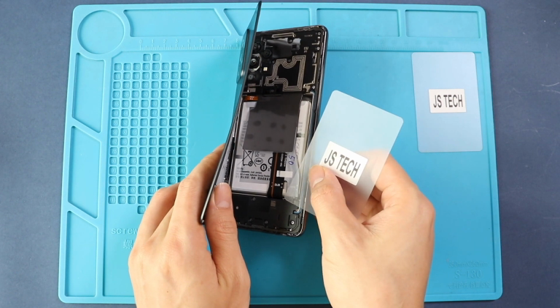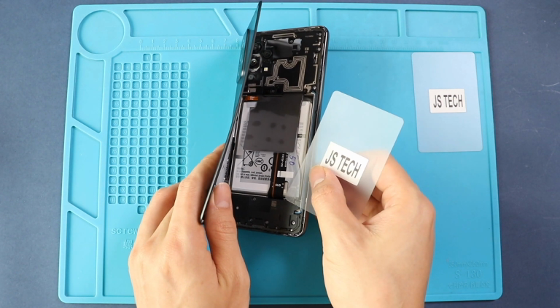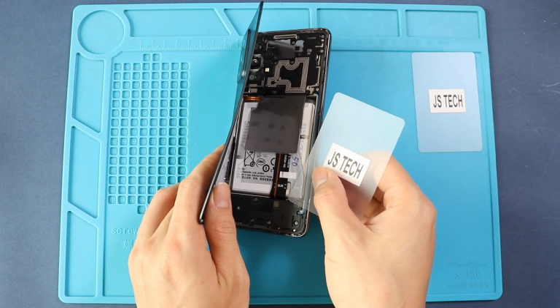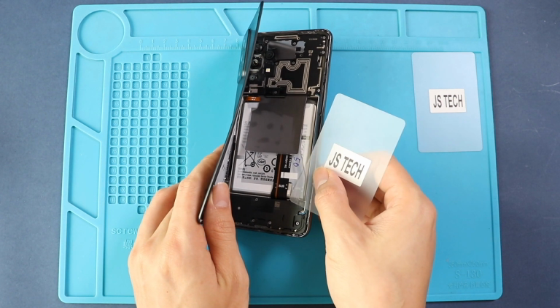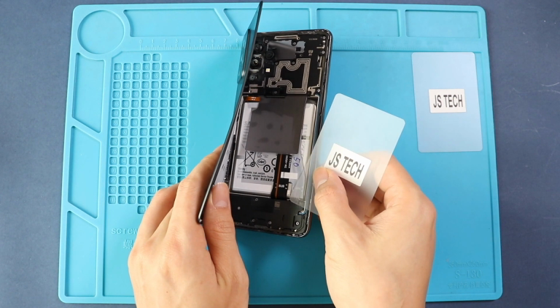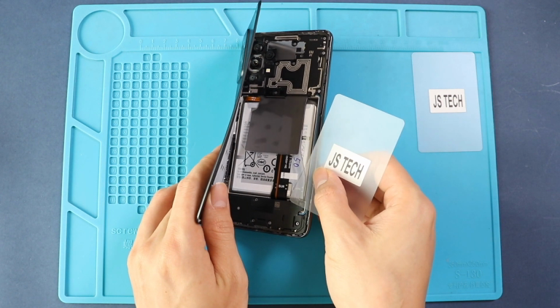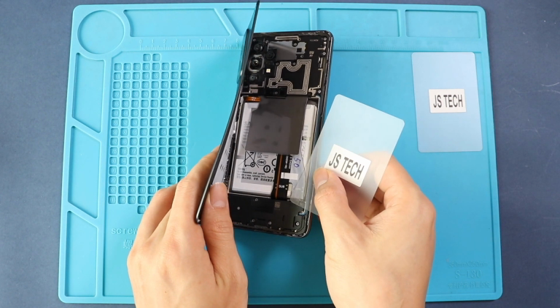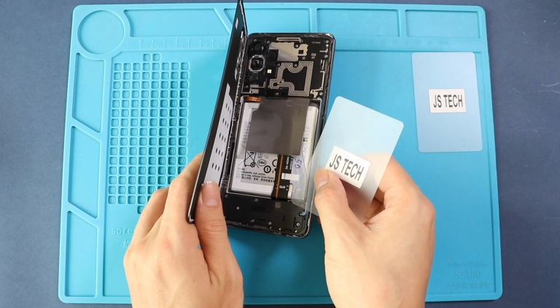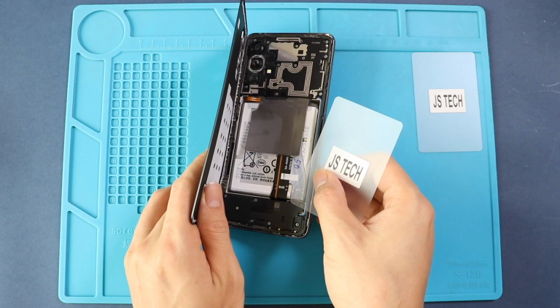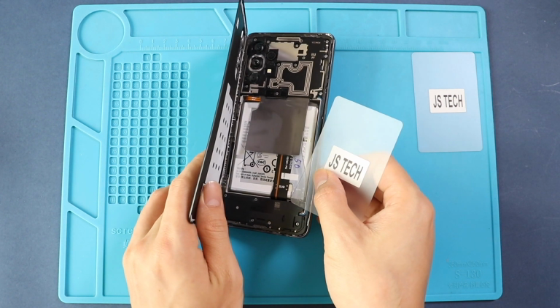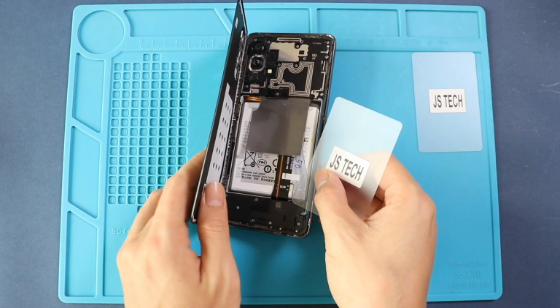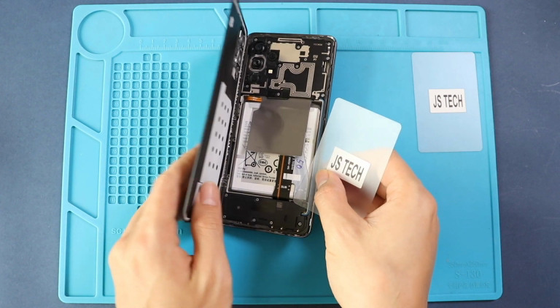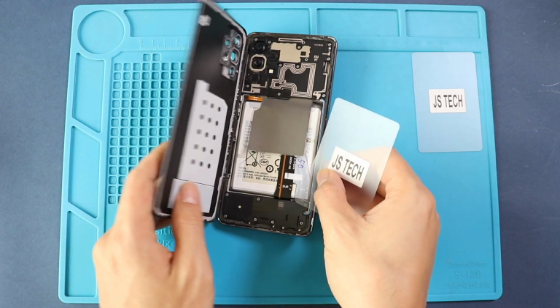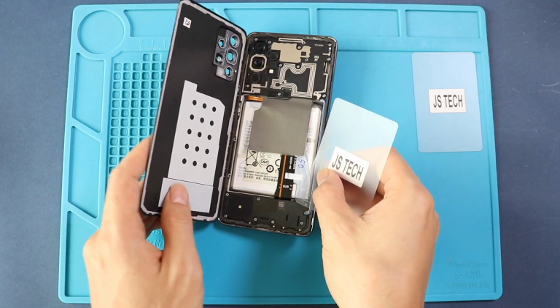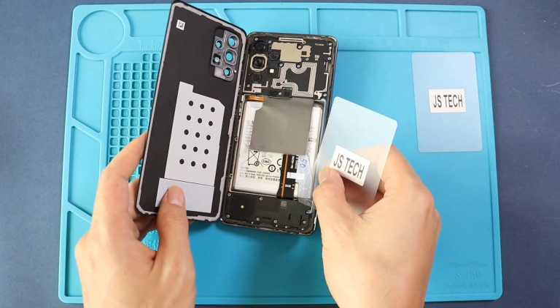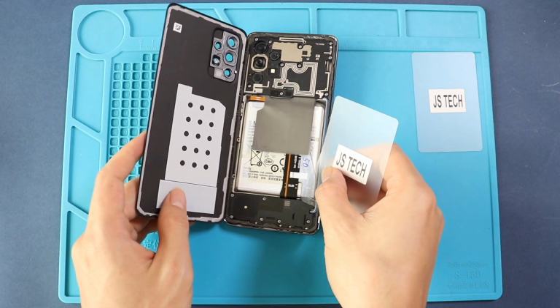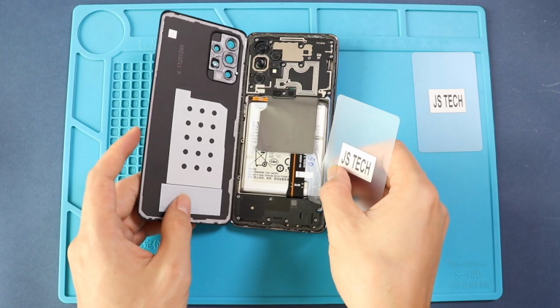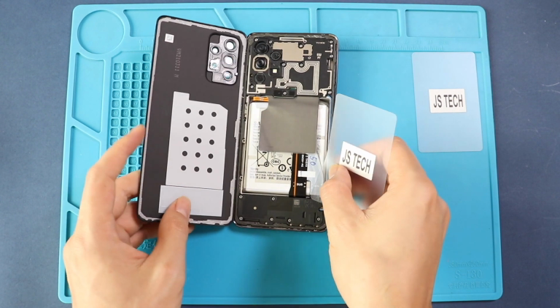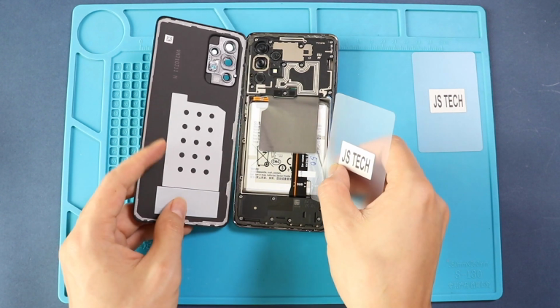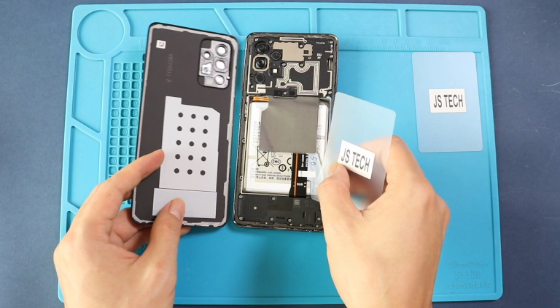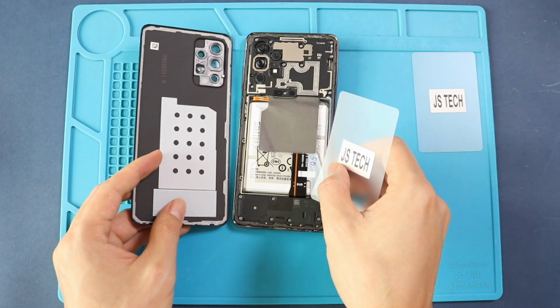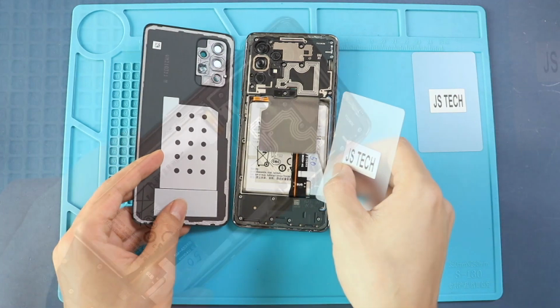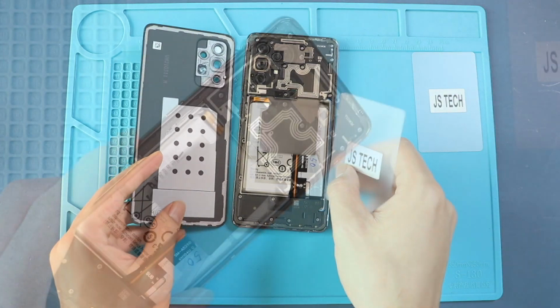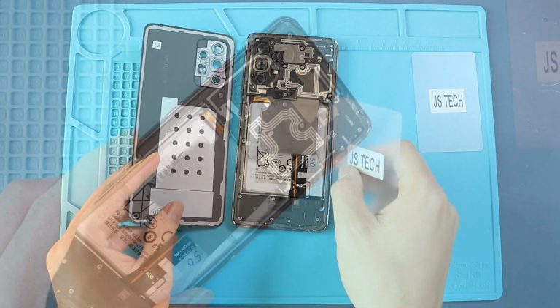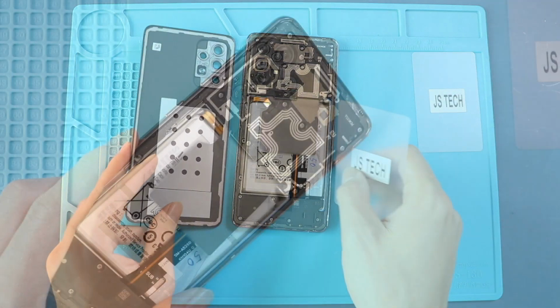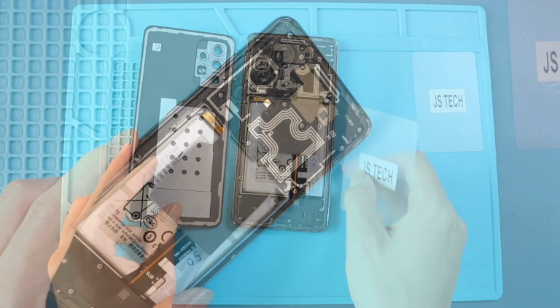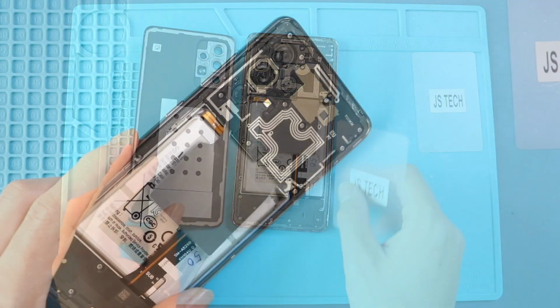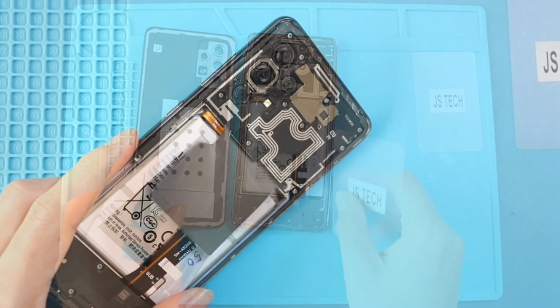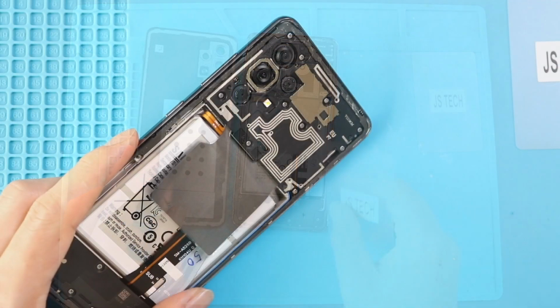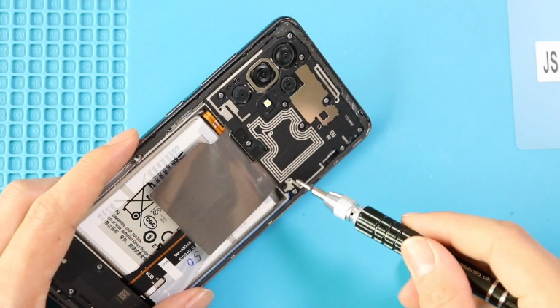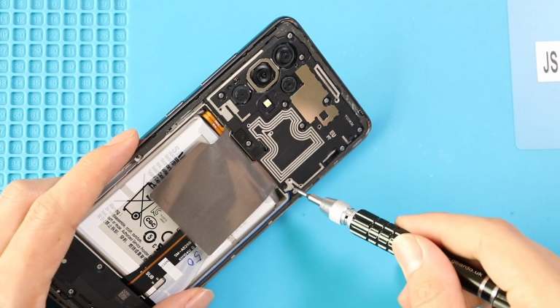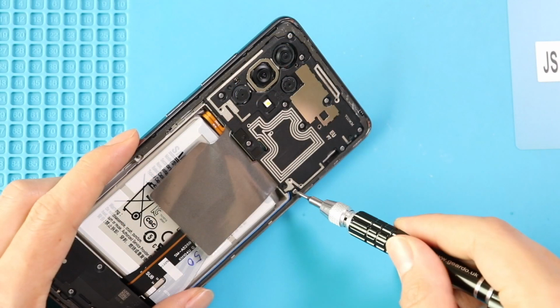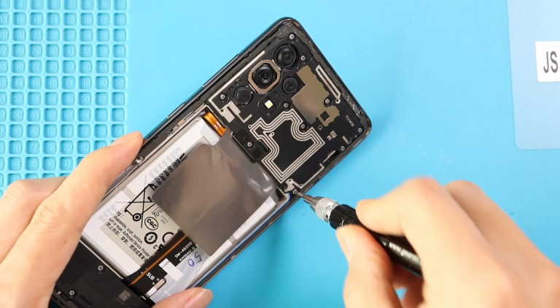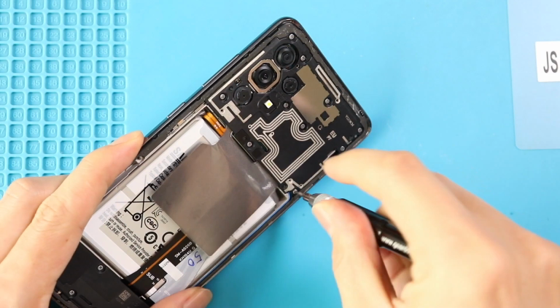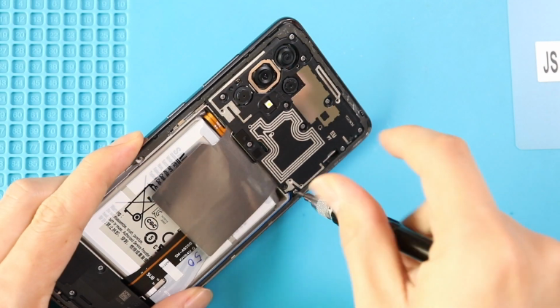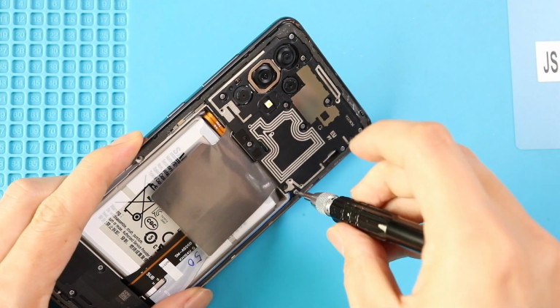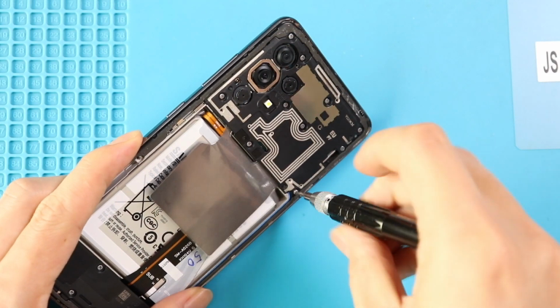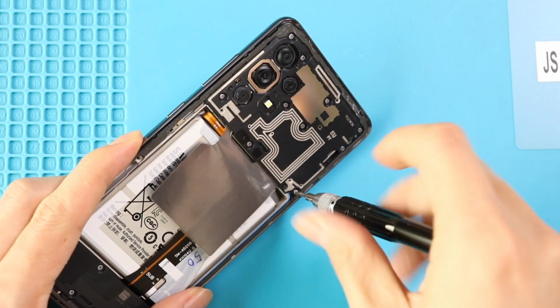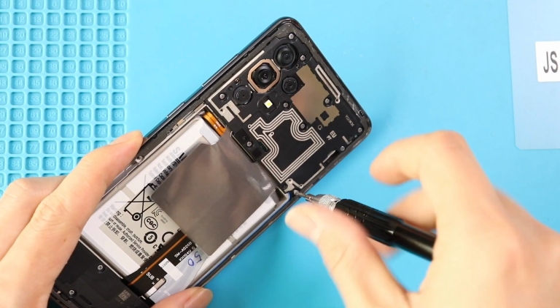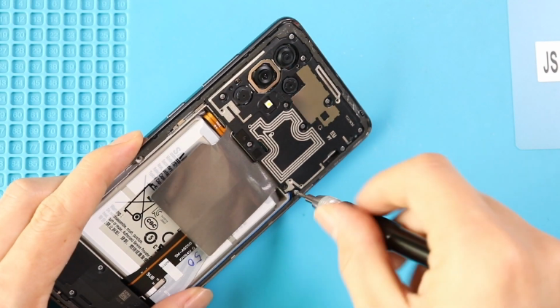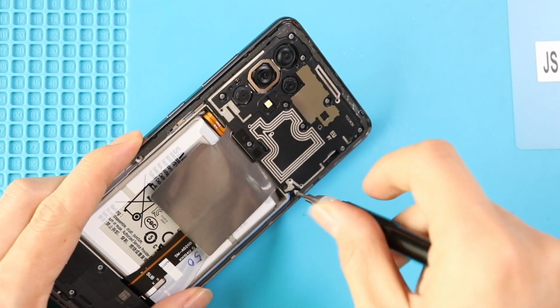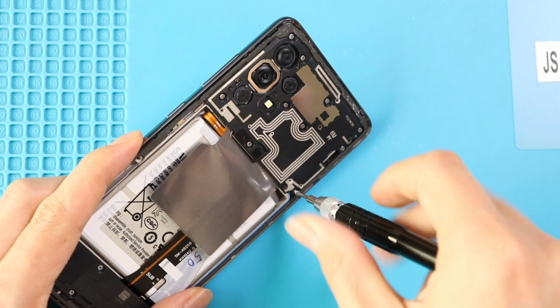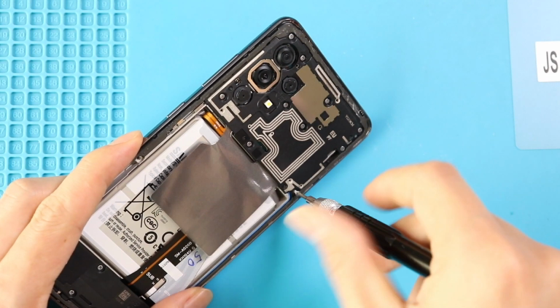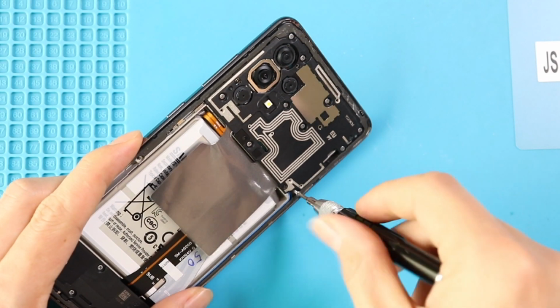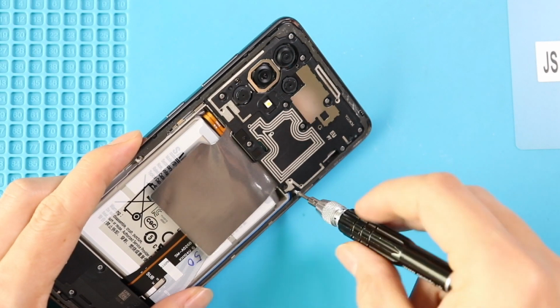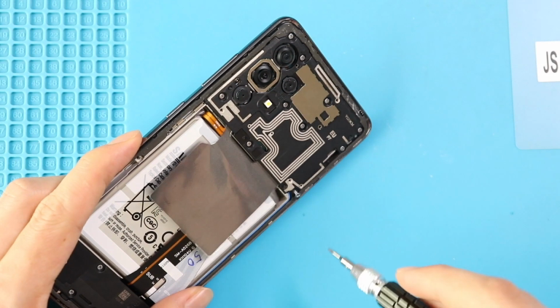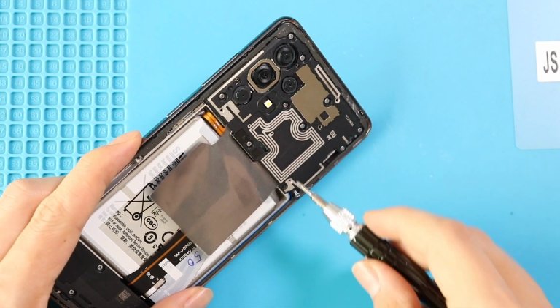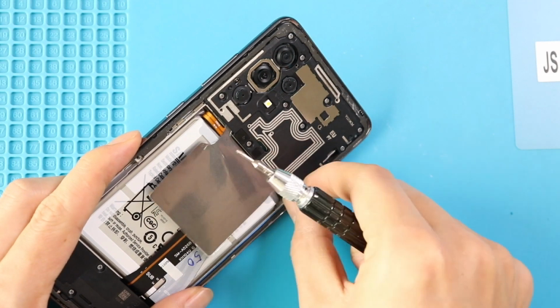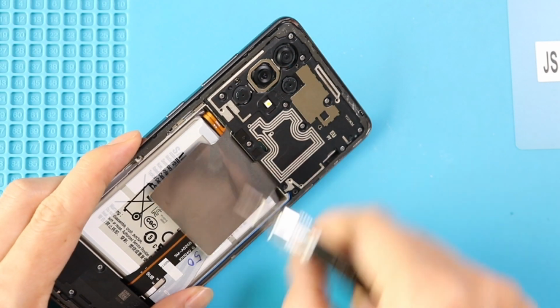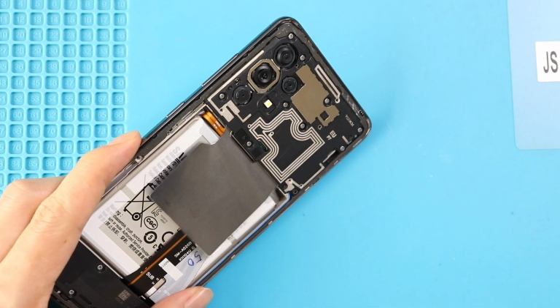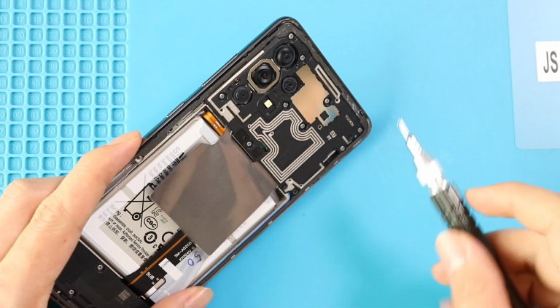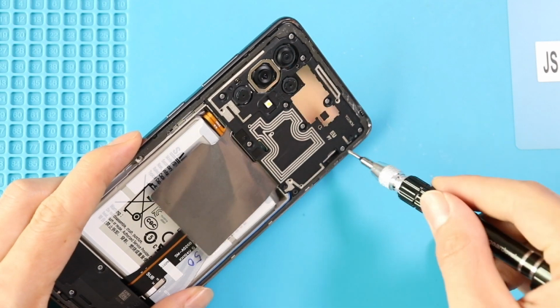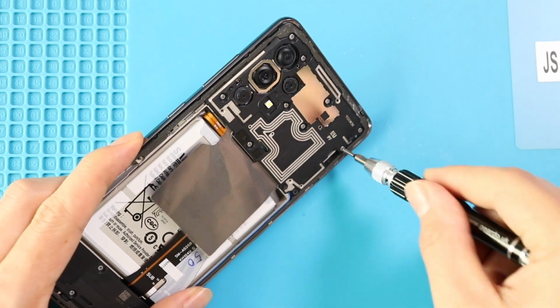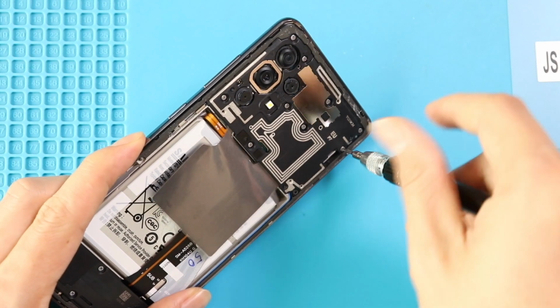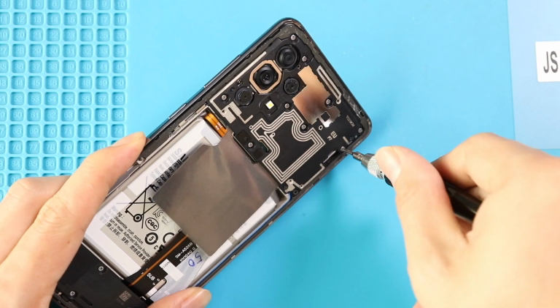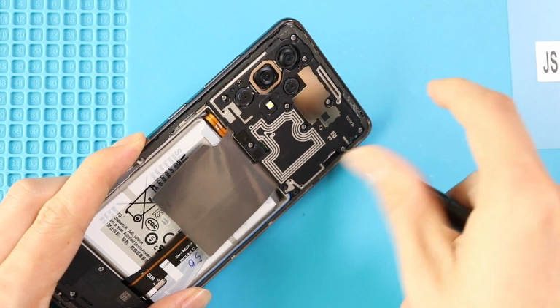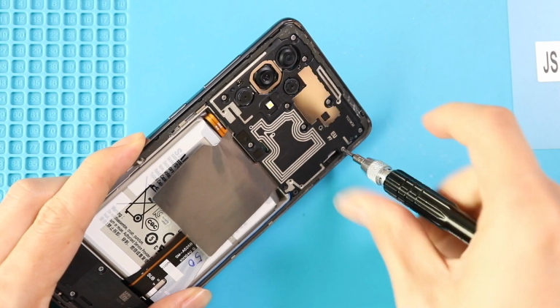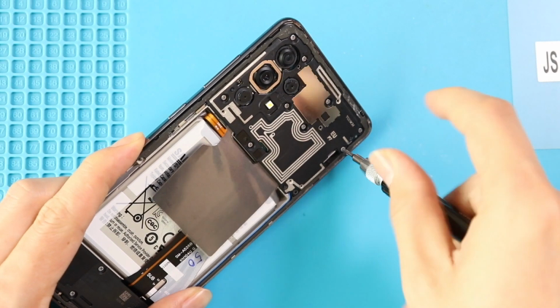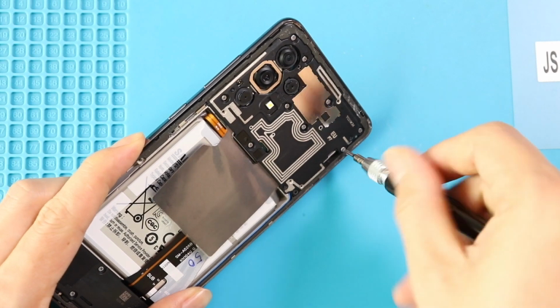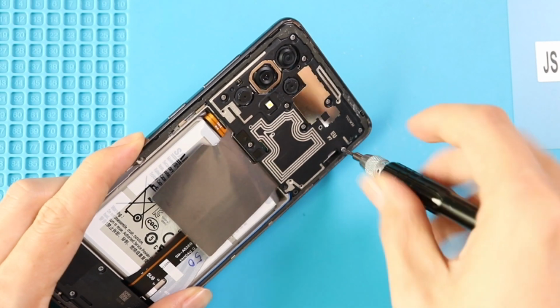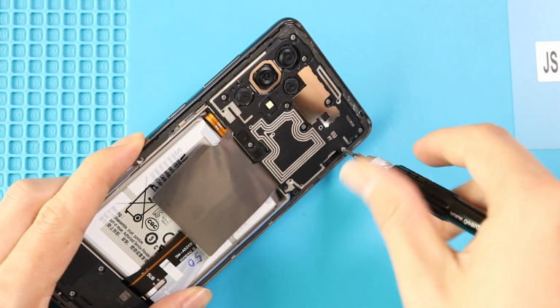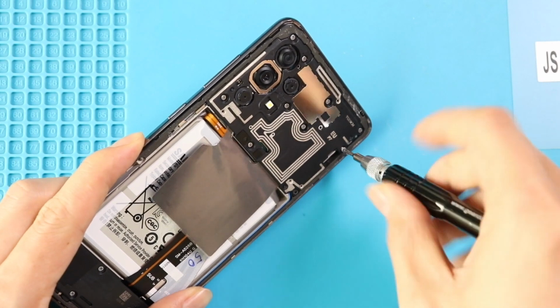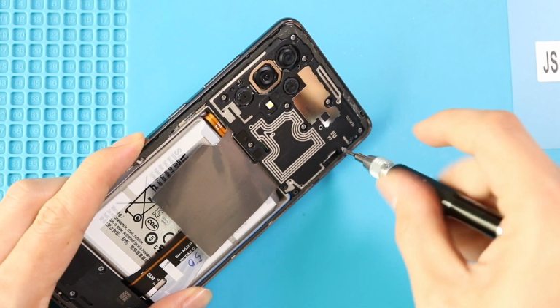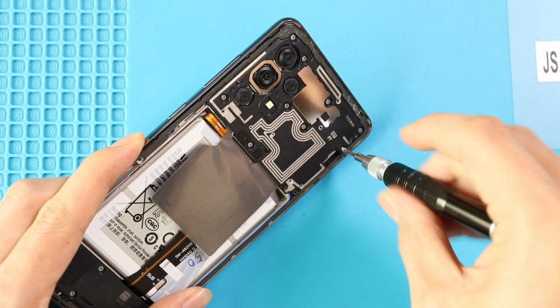Take out the back cover and take out the mainboard frame by undoing the screws. Undo 10 screws and lift the protector cover using a pry tool.